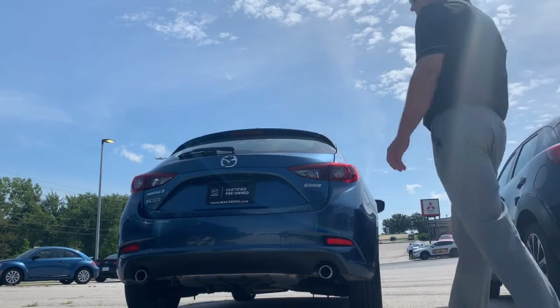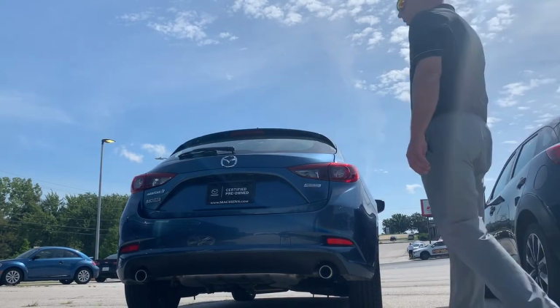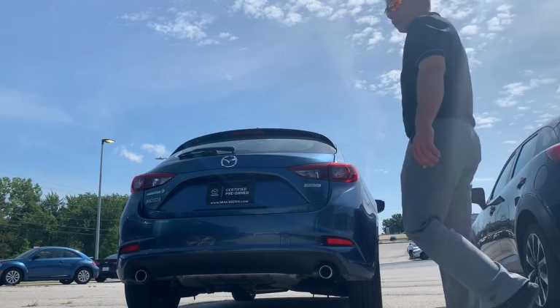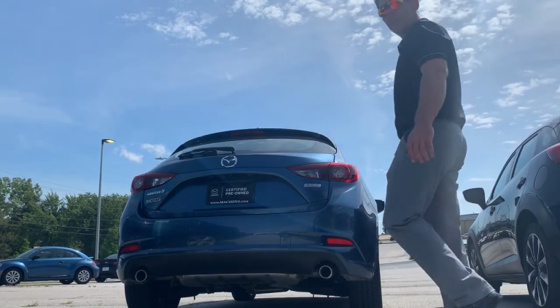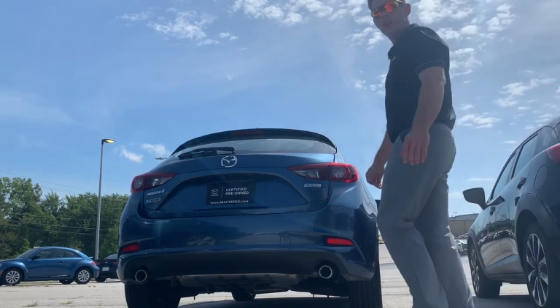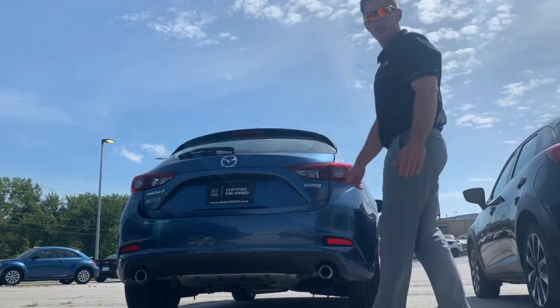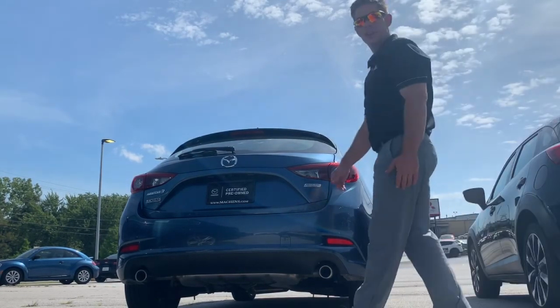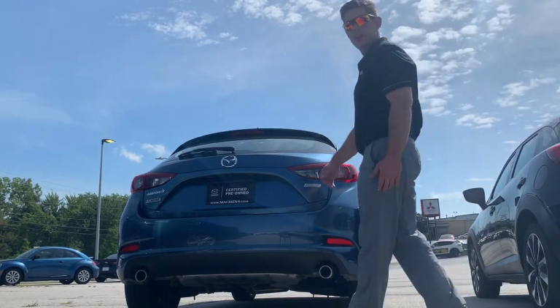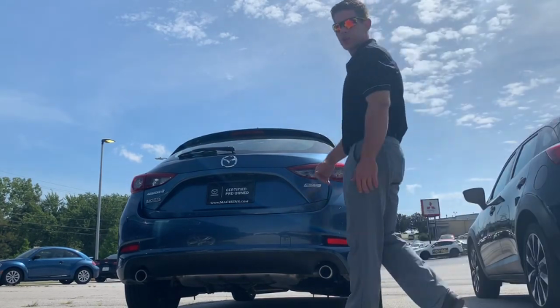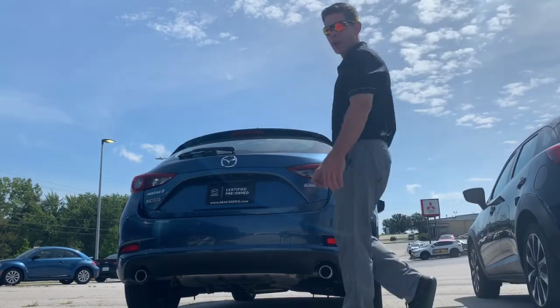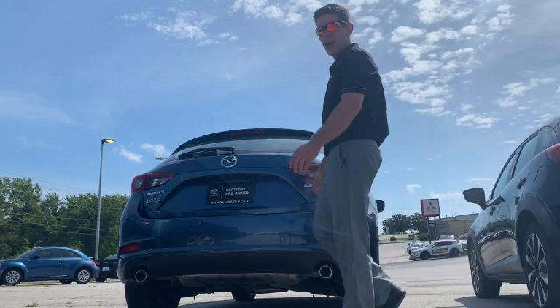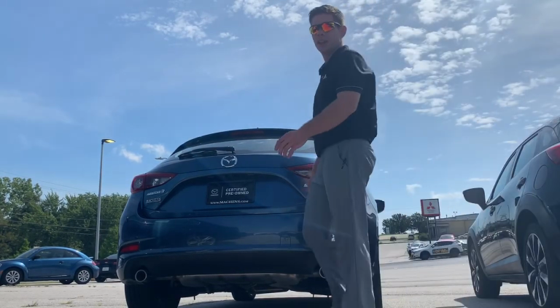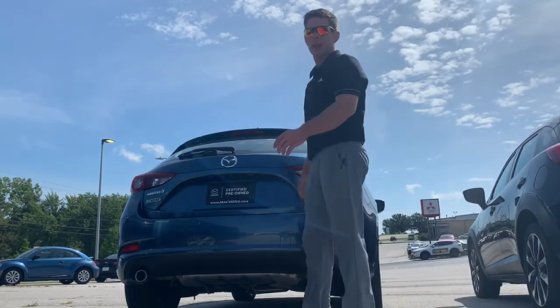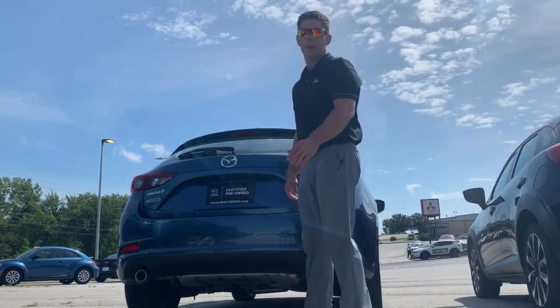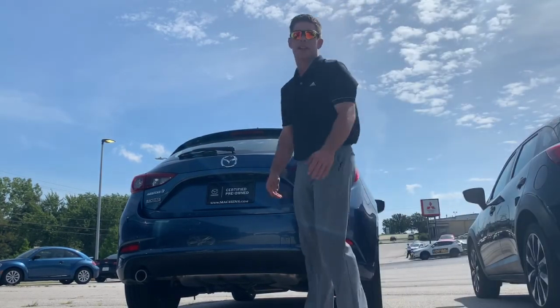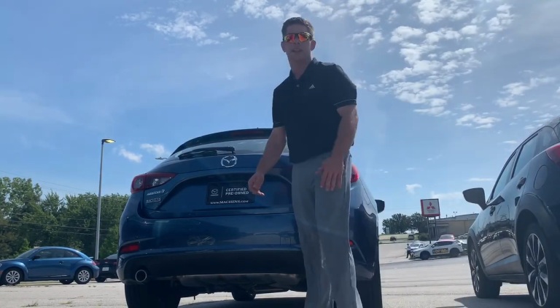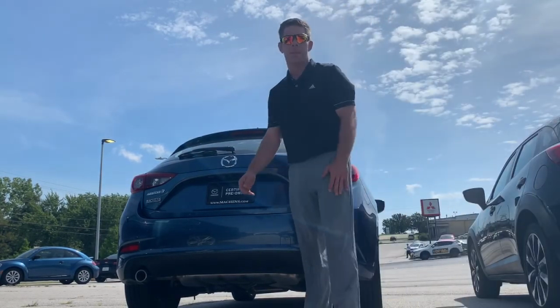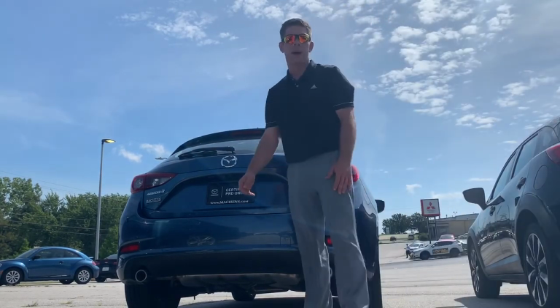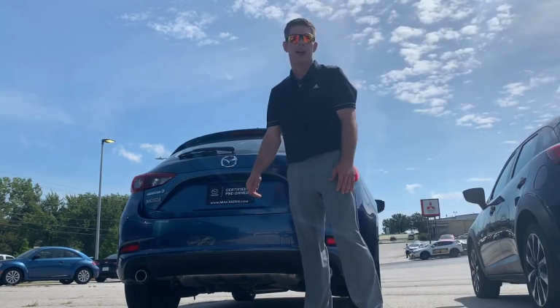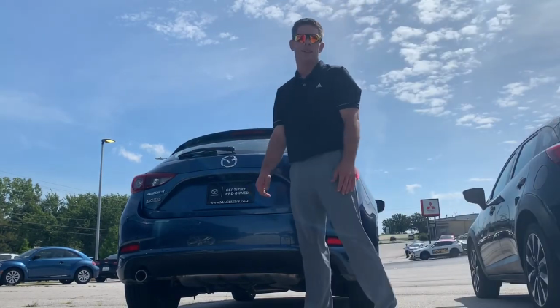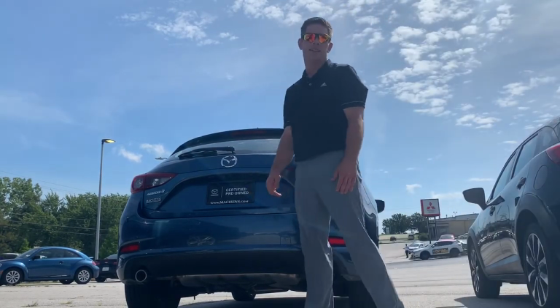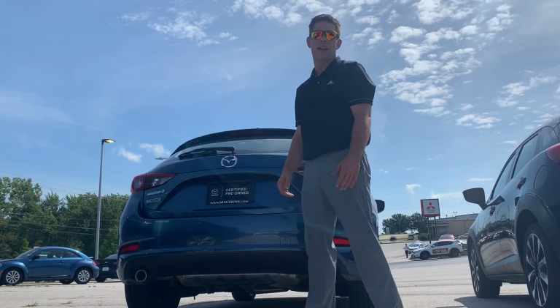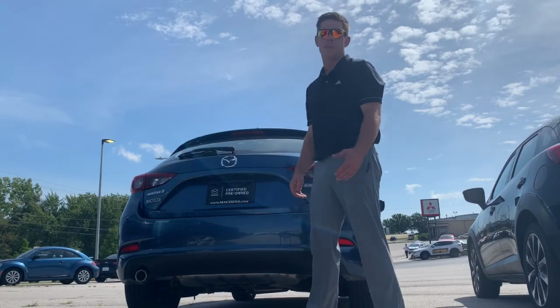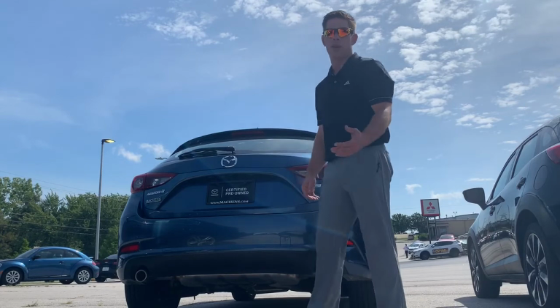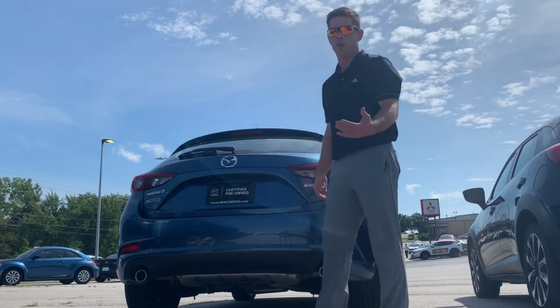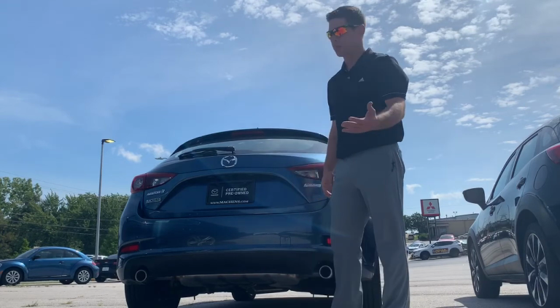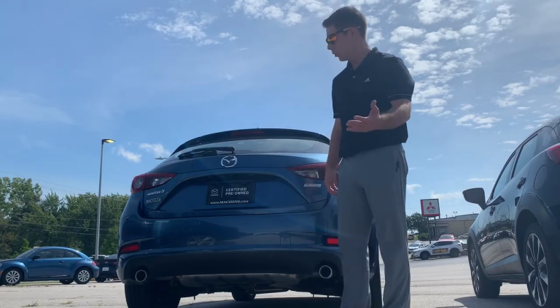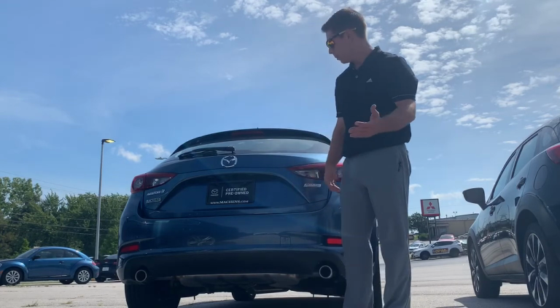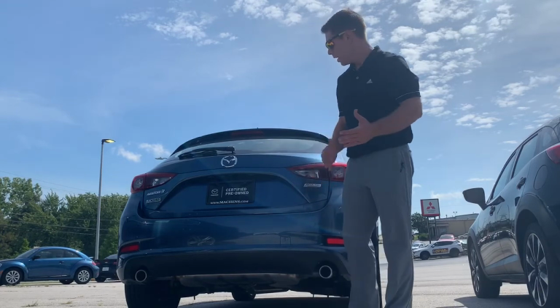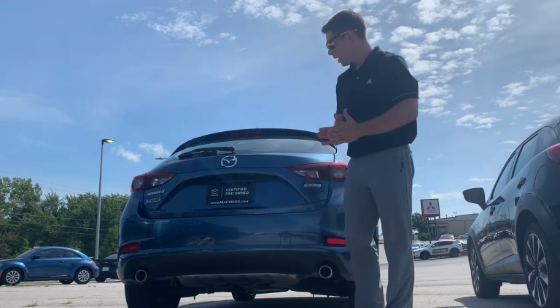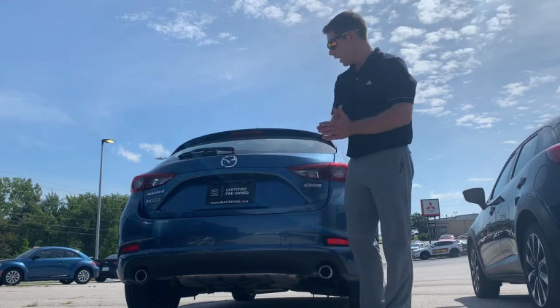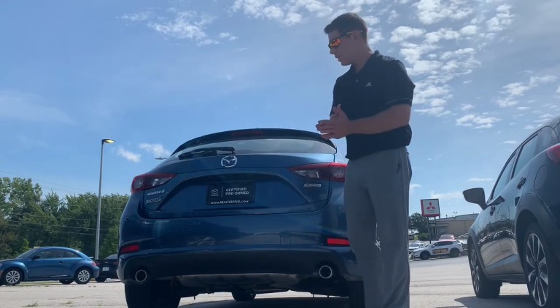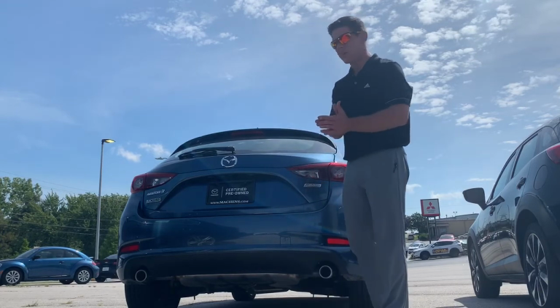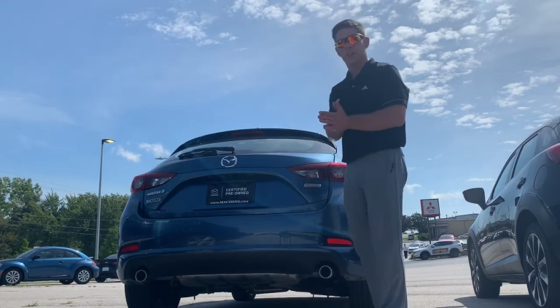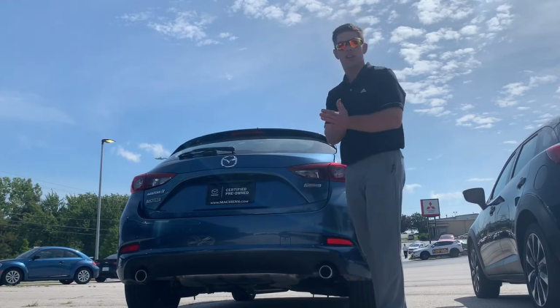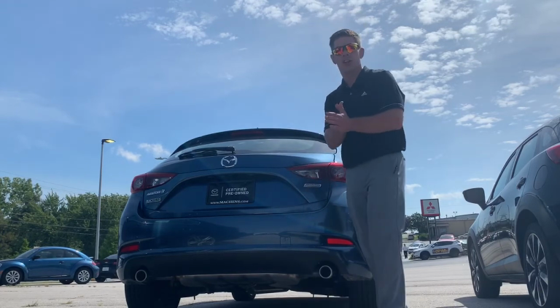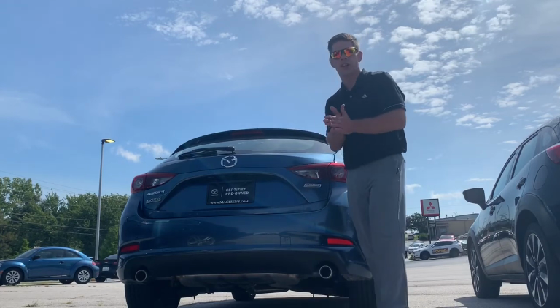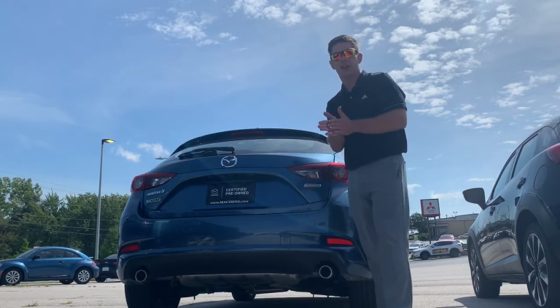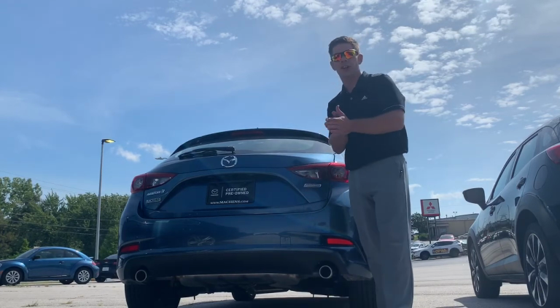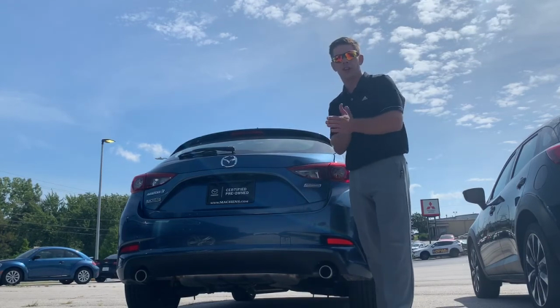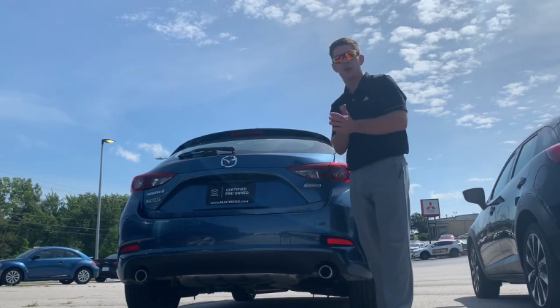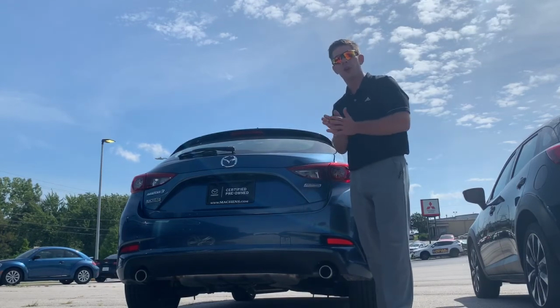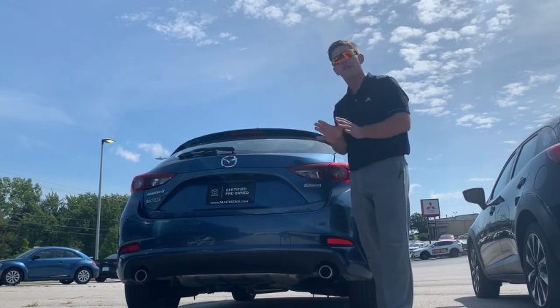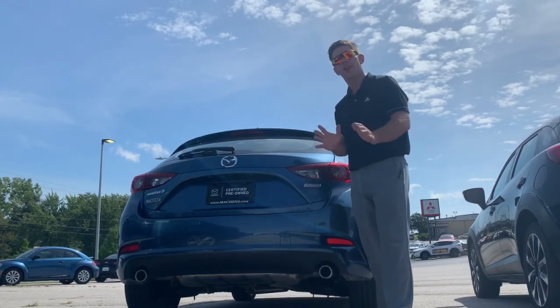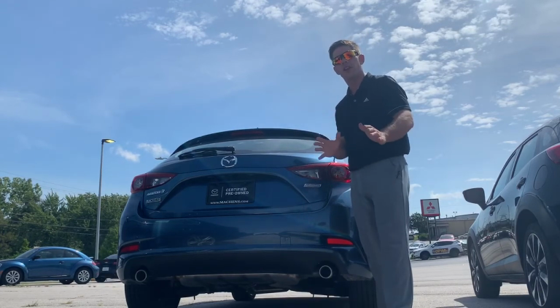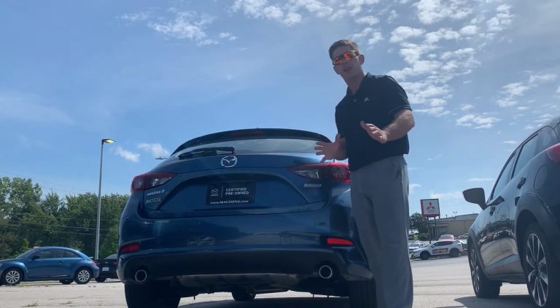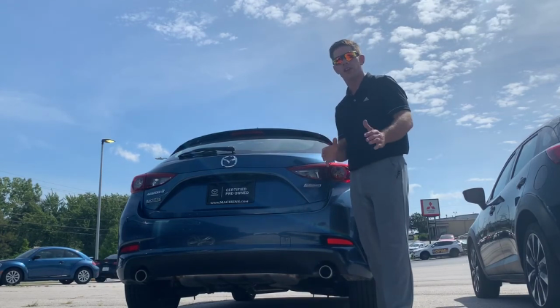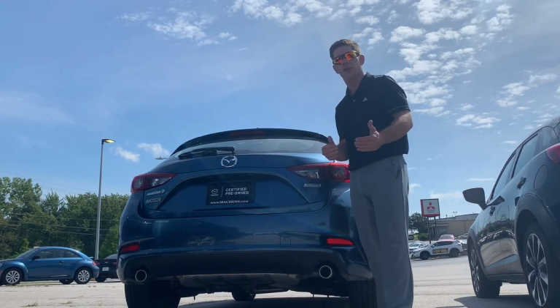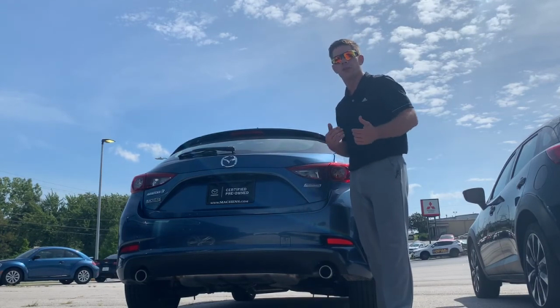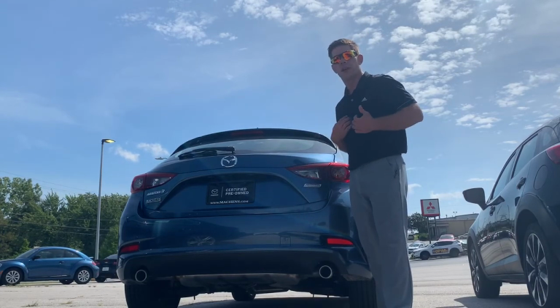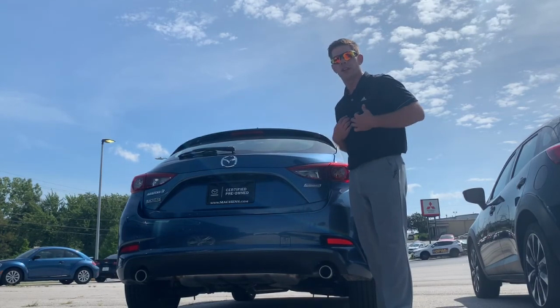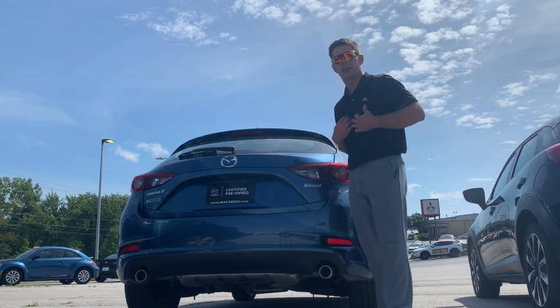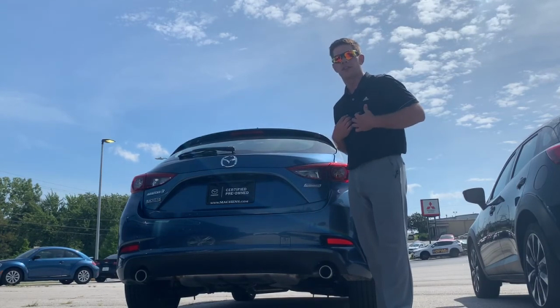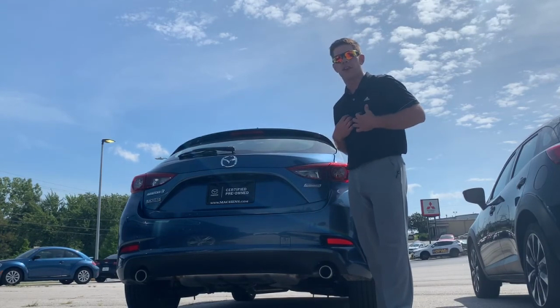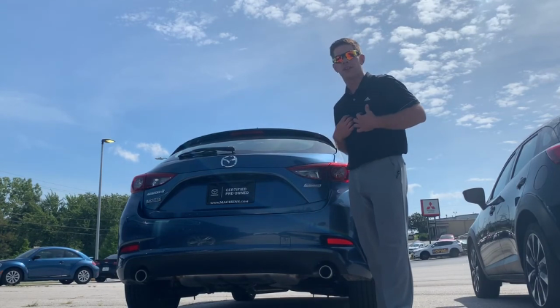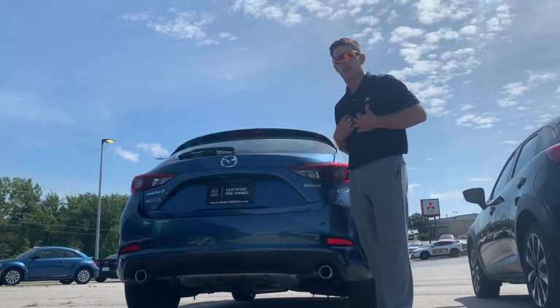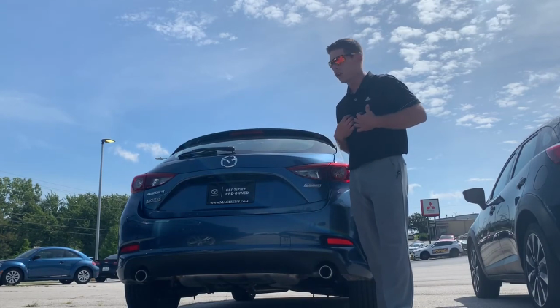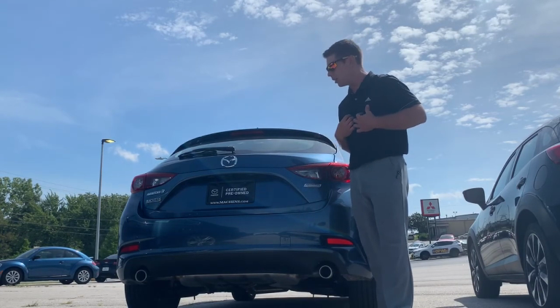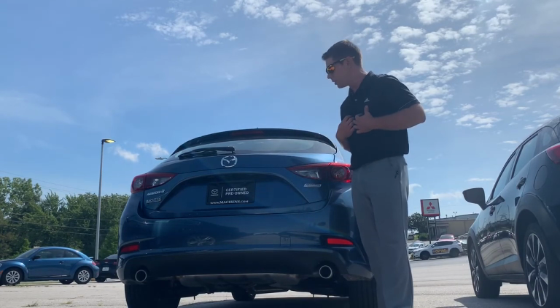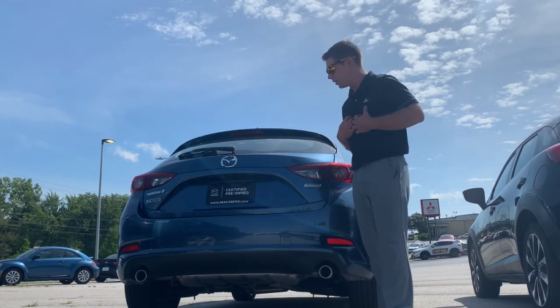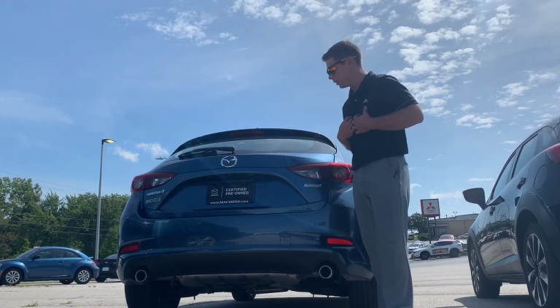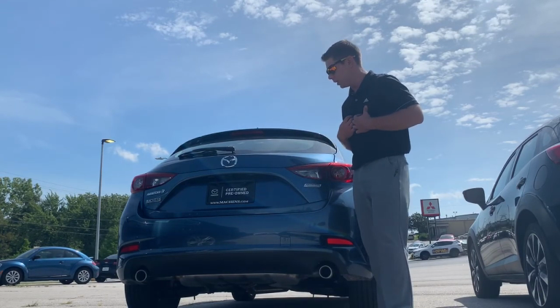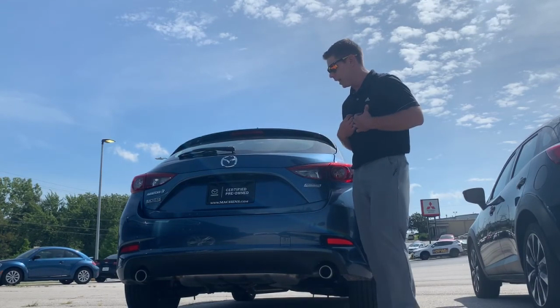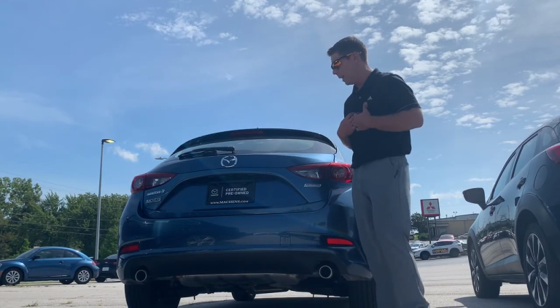Good morning, this is Ryan Ludwig at the Mockens Automotive Group. I just wanted to show you a quick video of one of my next favorite cars here on the lot.